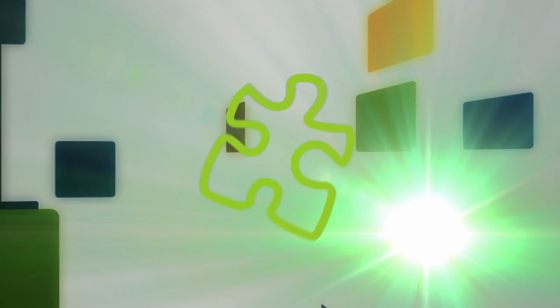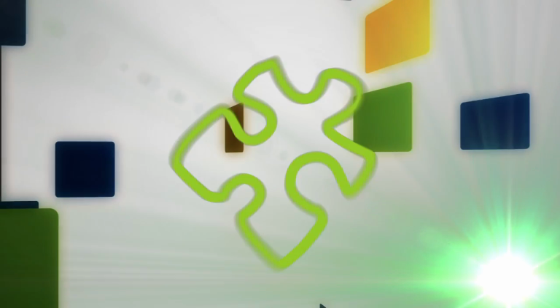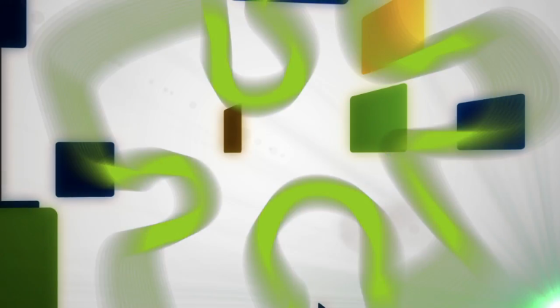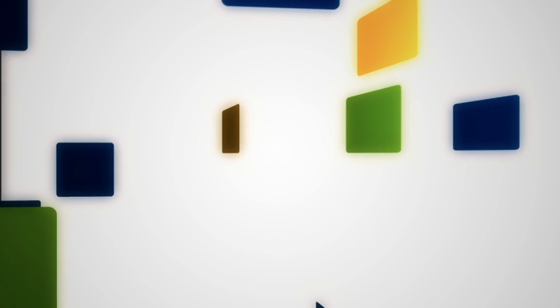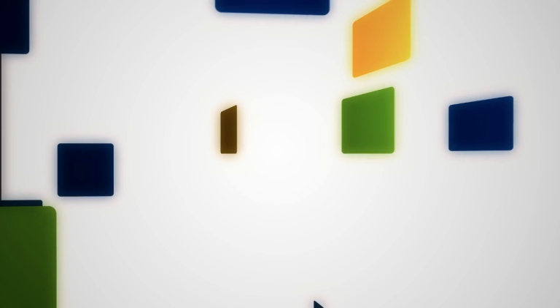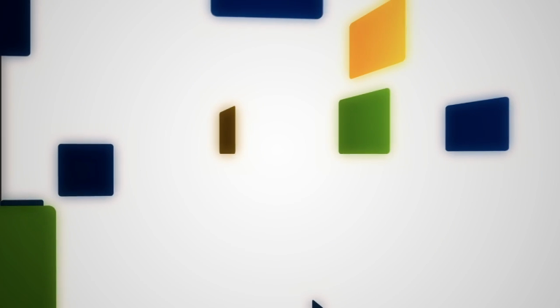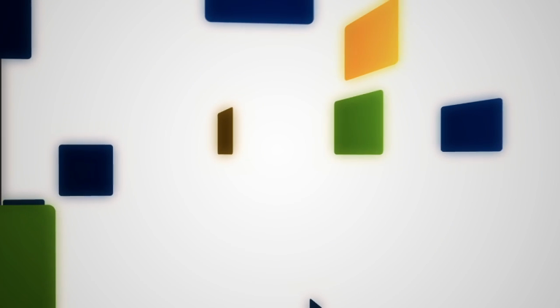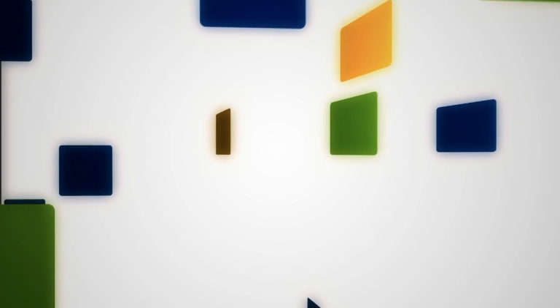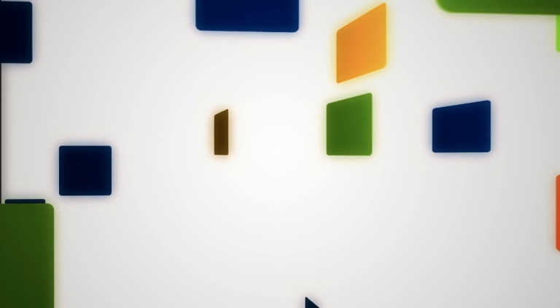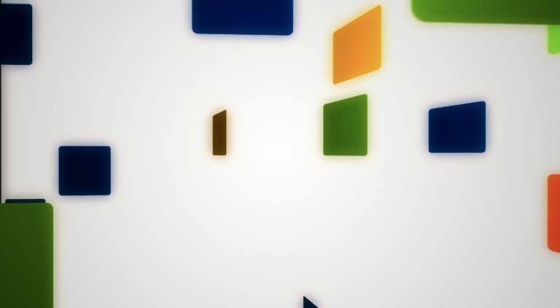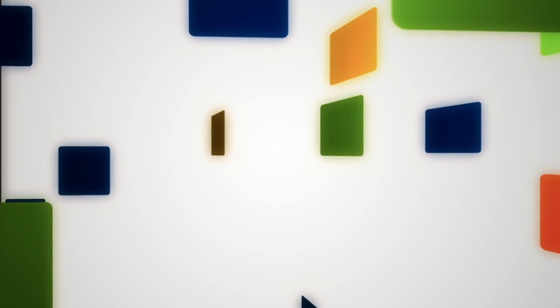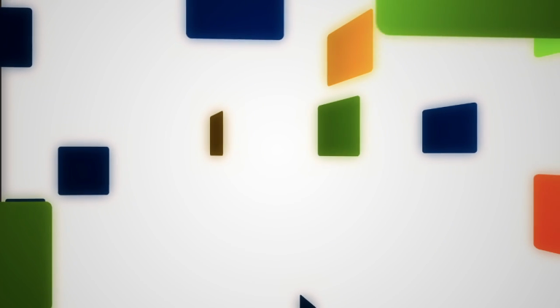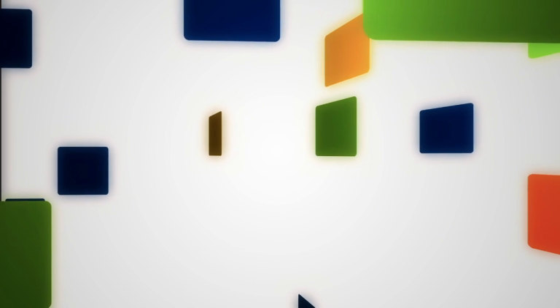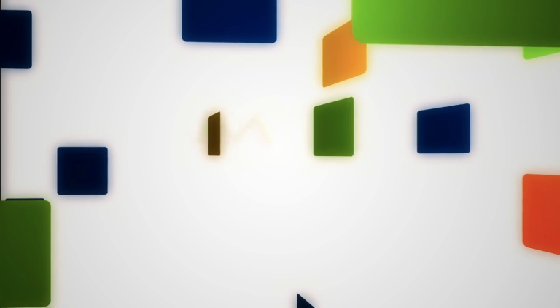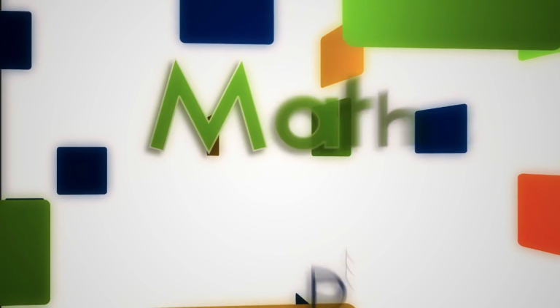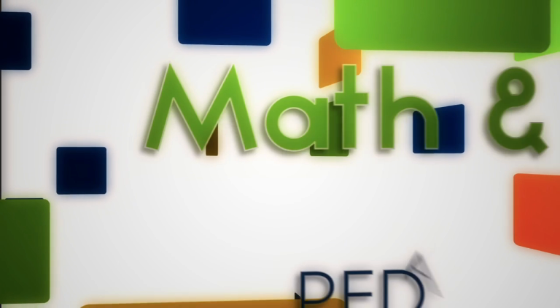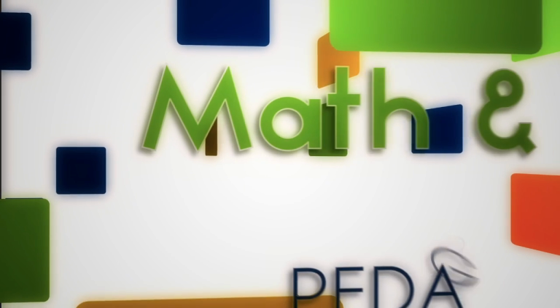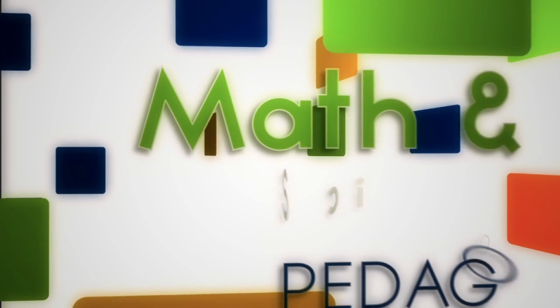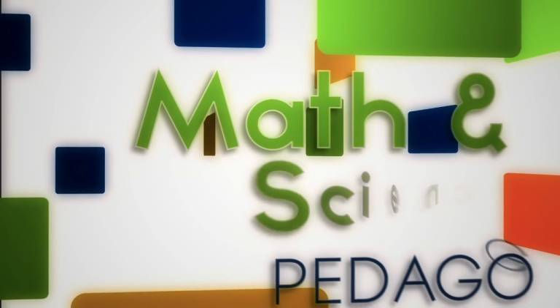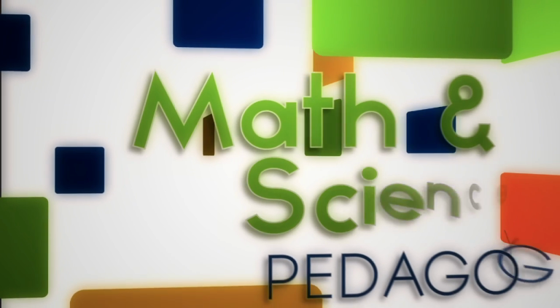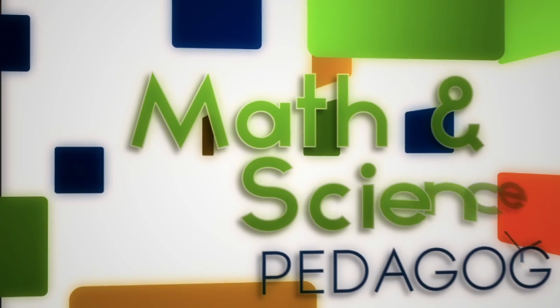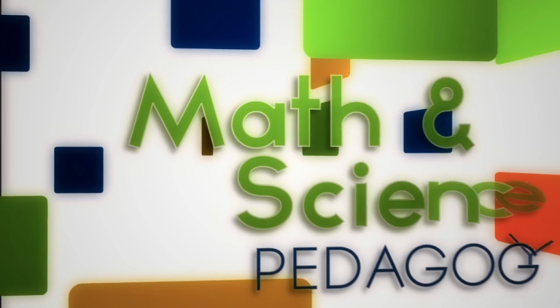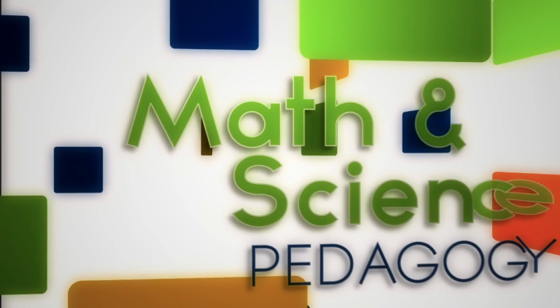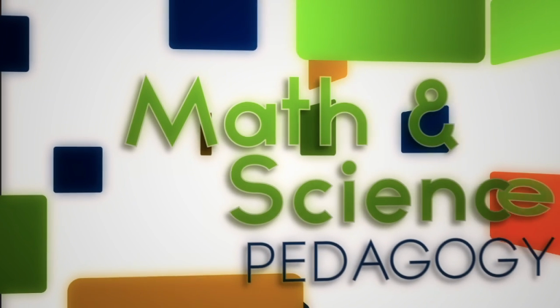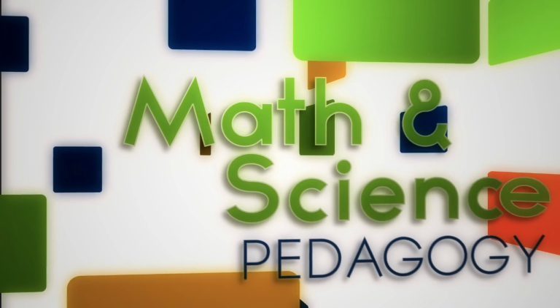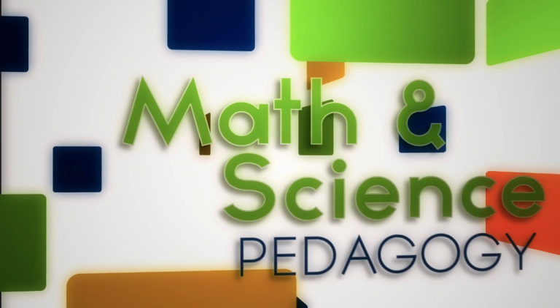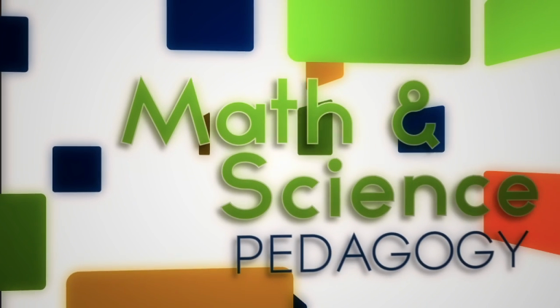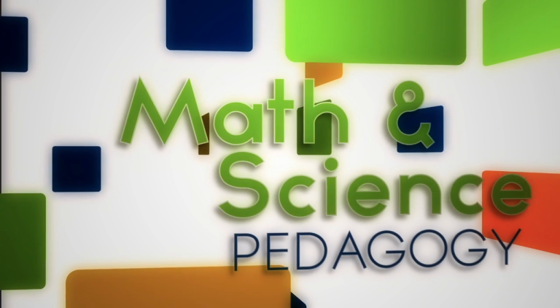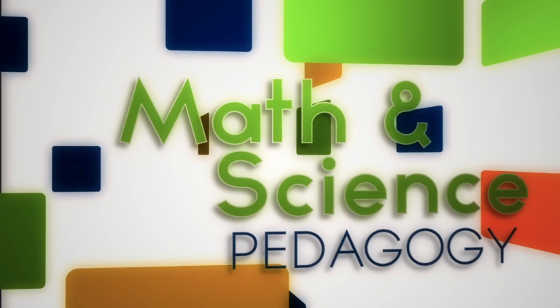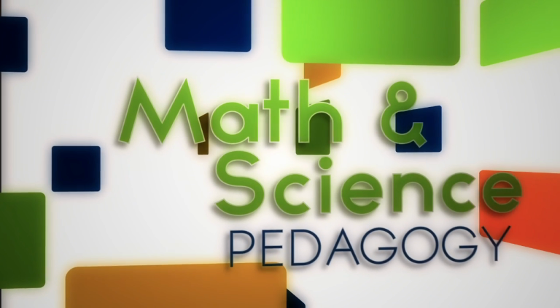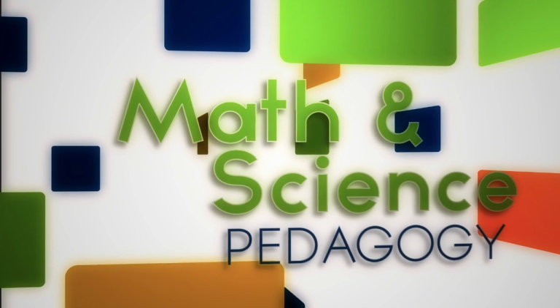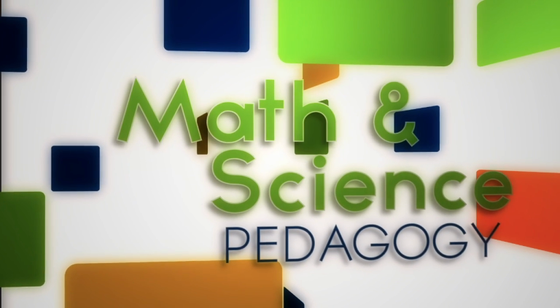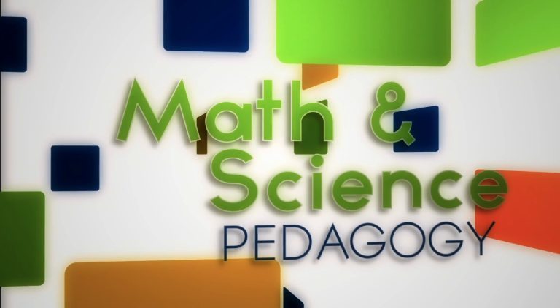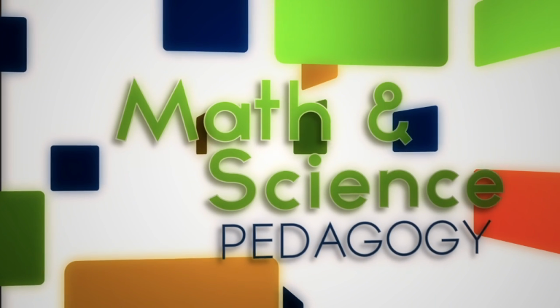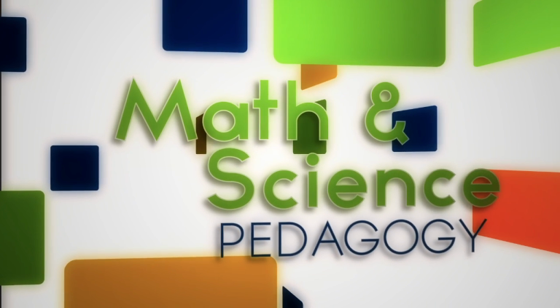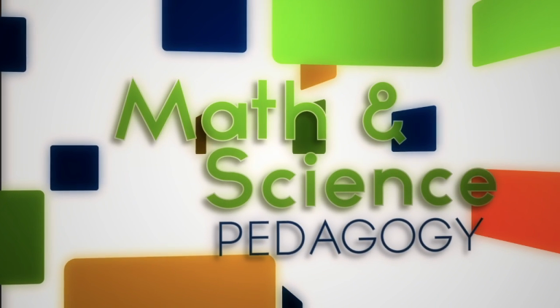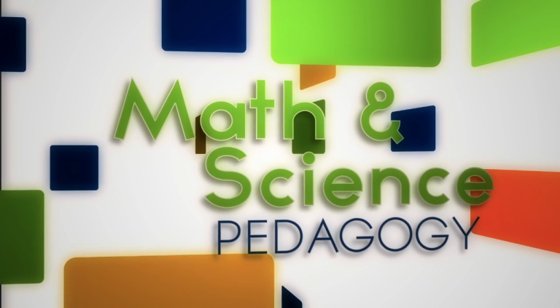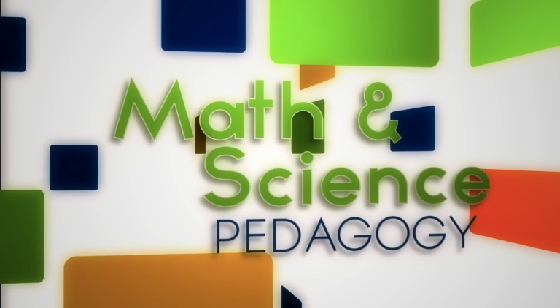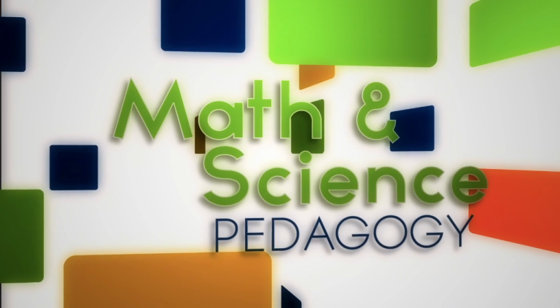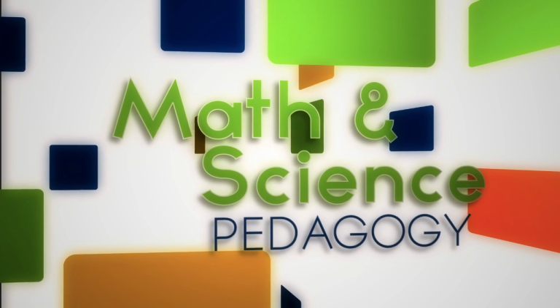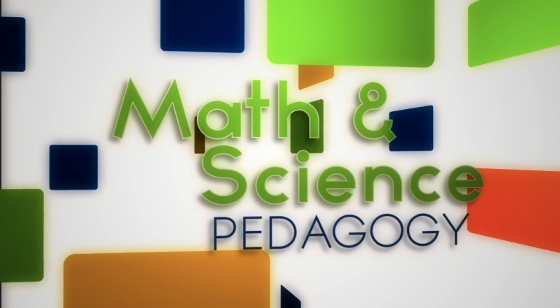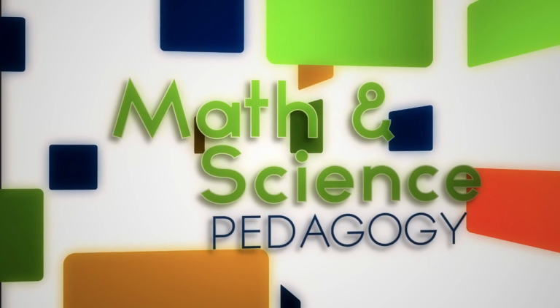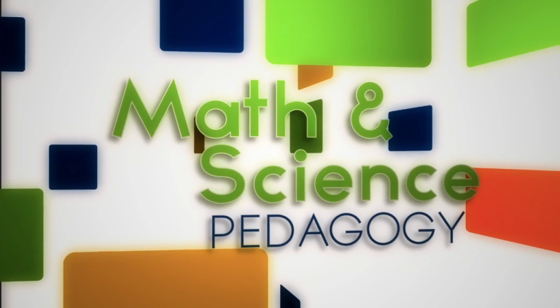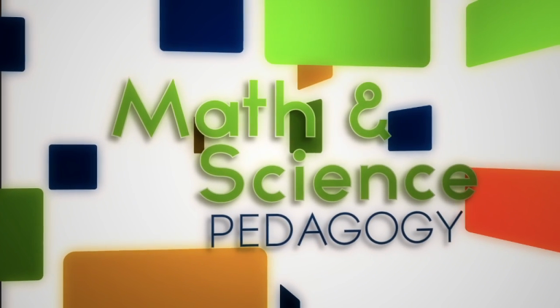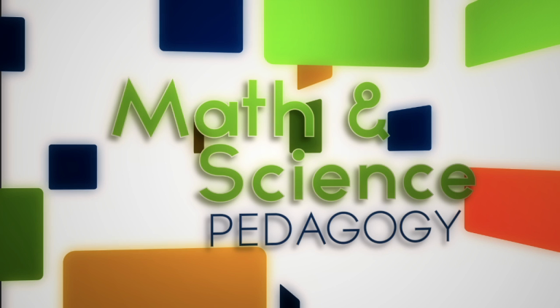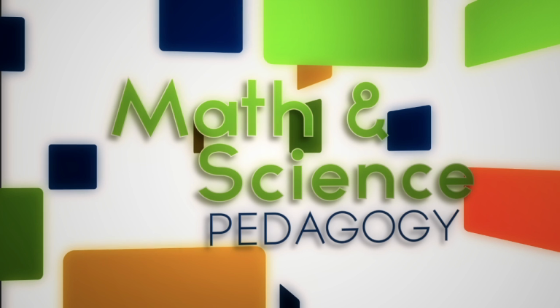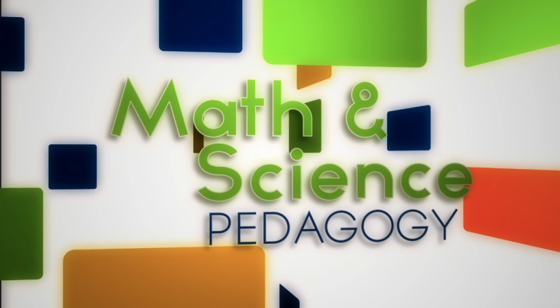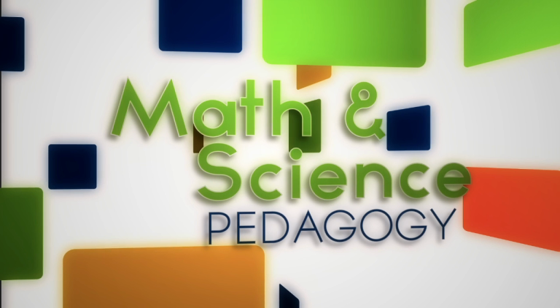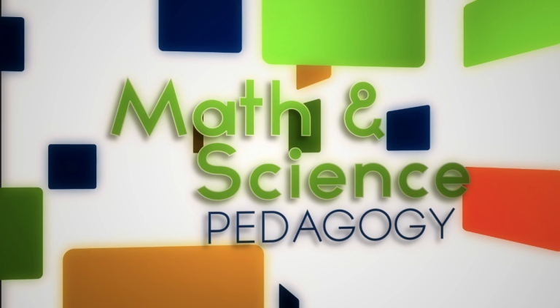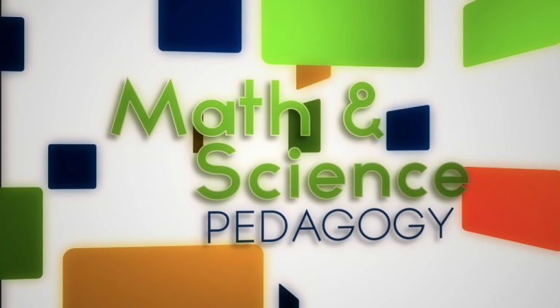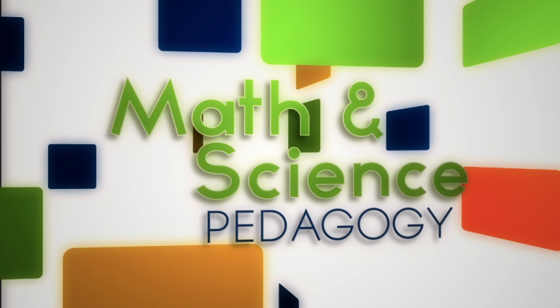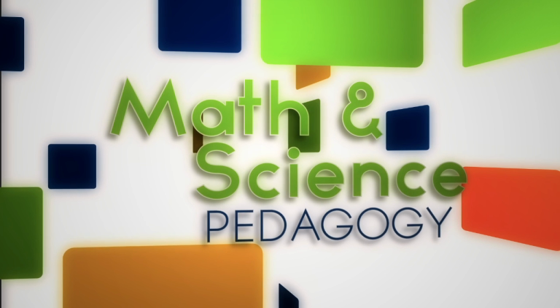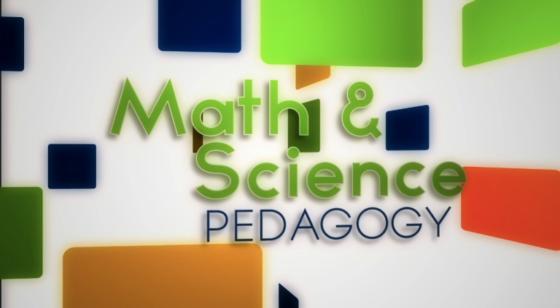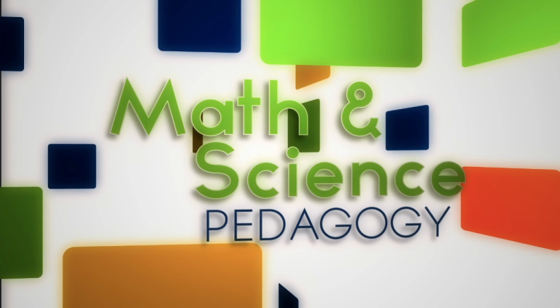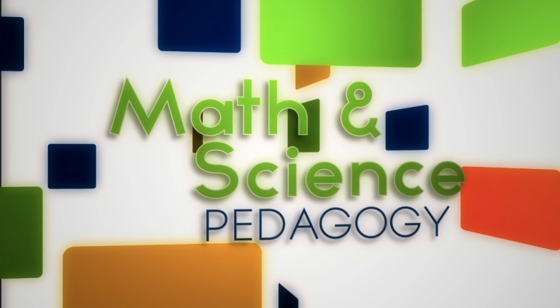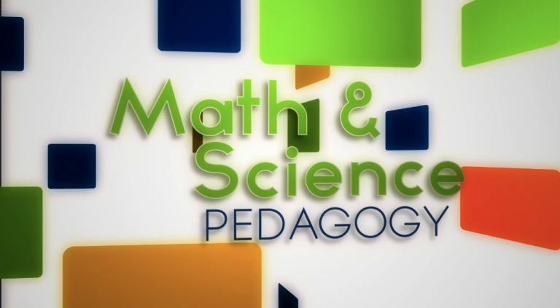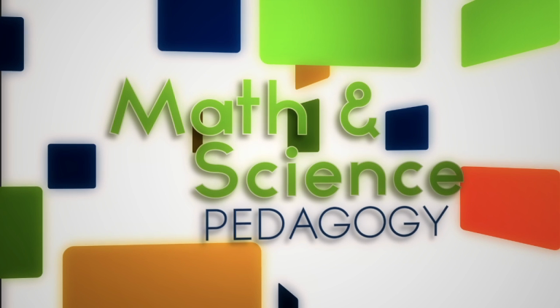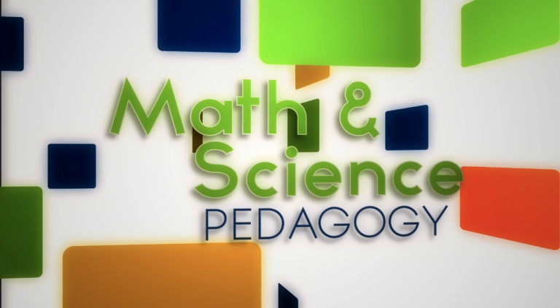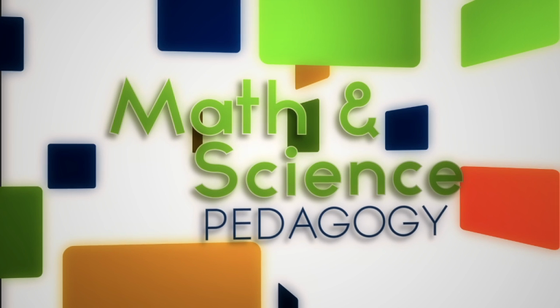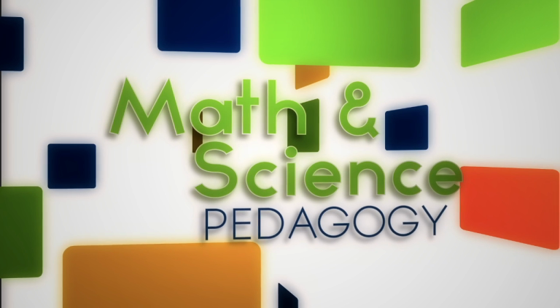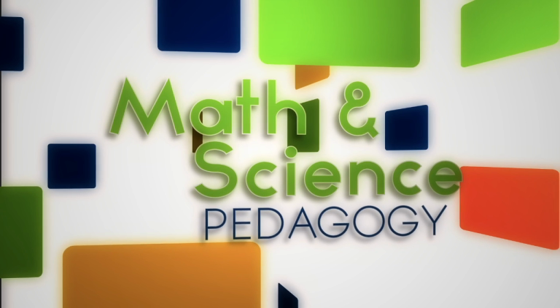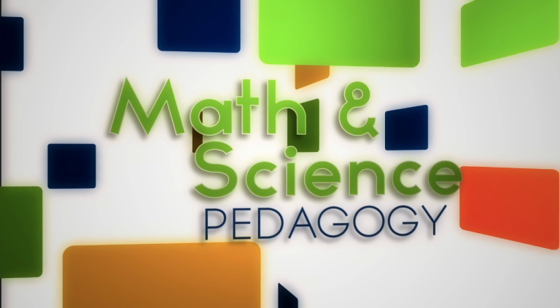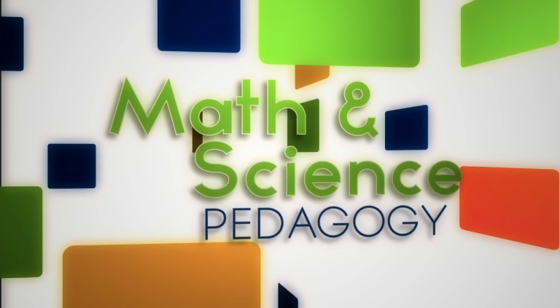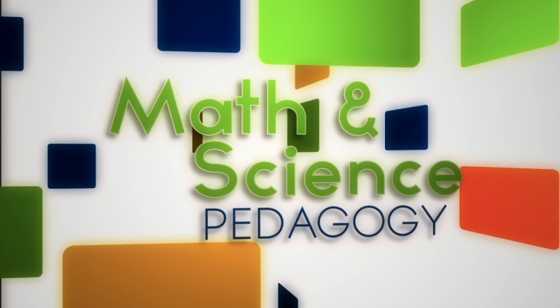Adaptive Curriculum Solutions provides engaging and pedagogically sound instruction in a diverse, exciting, and interactive environment.